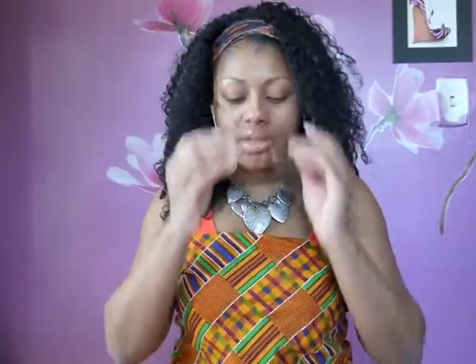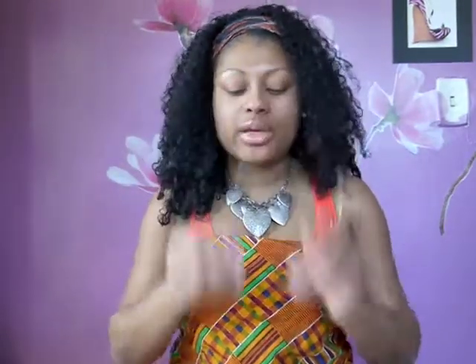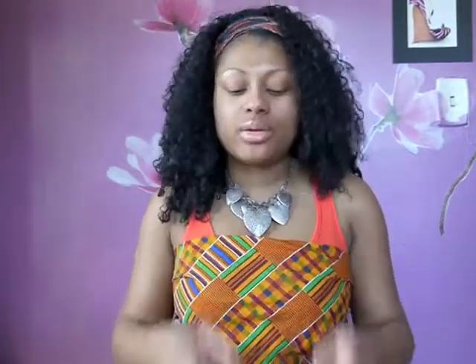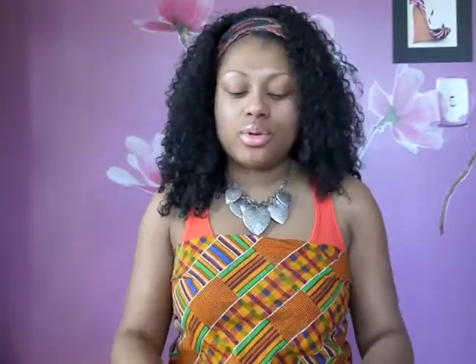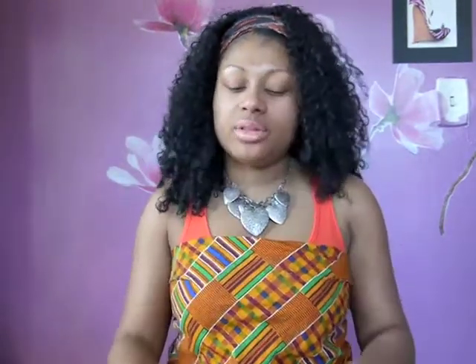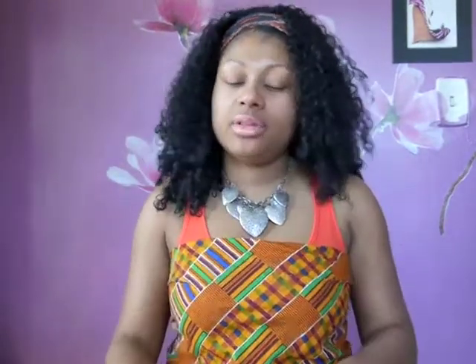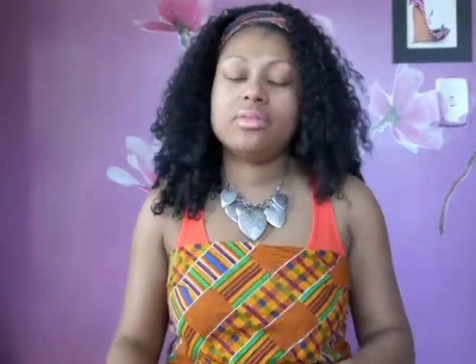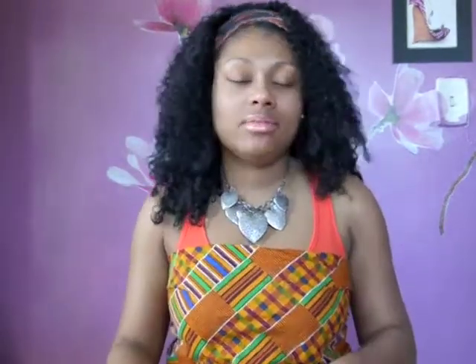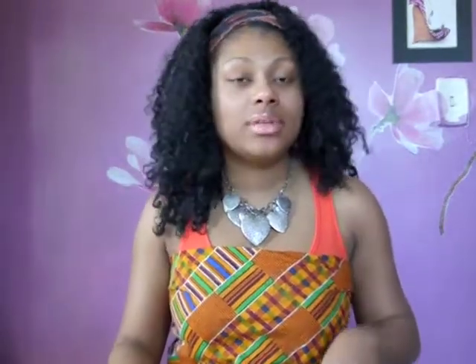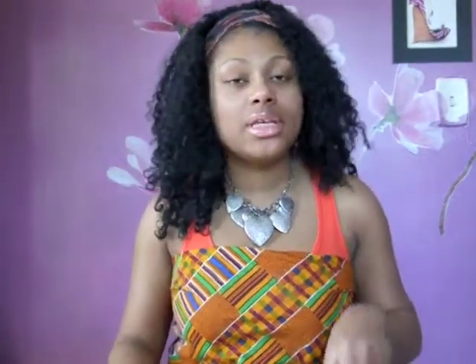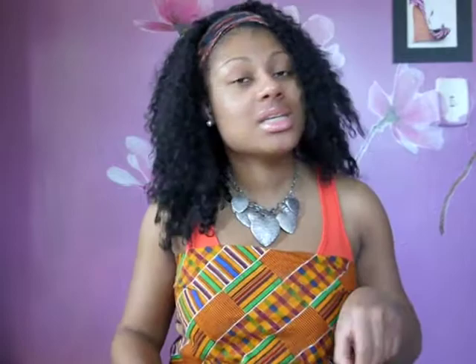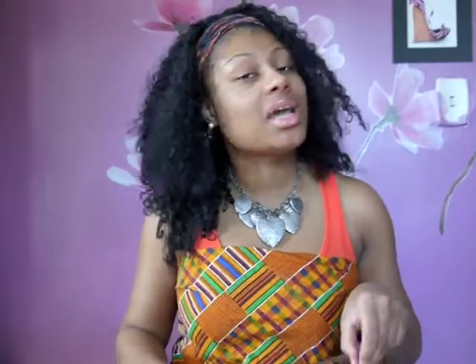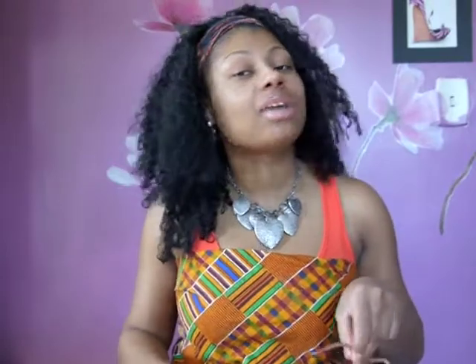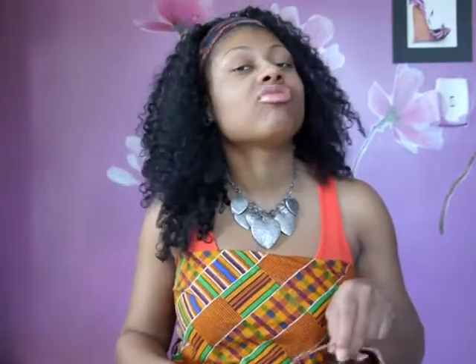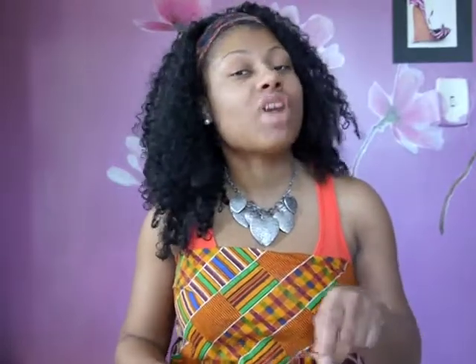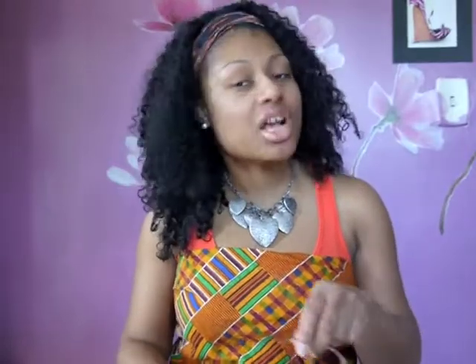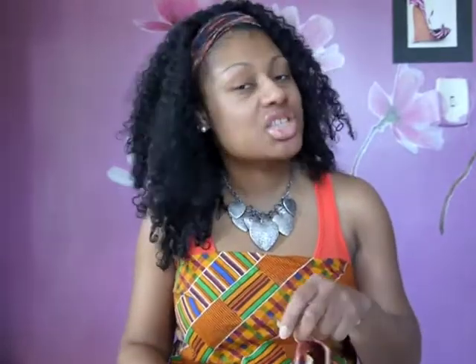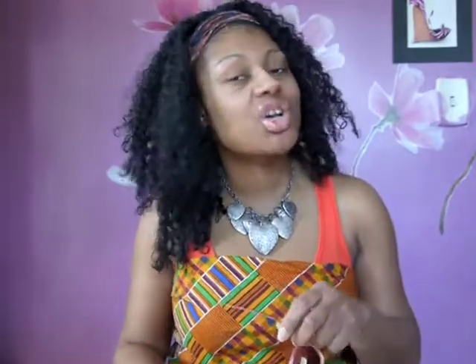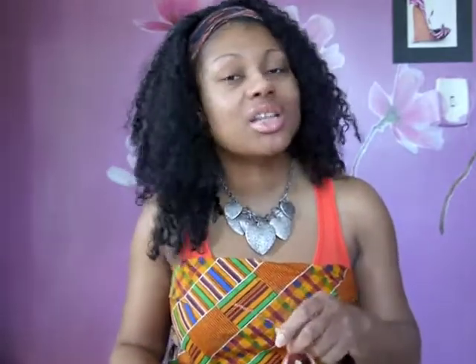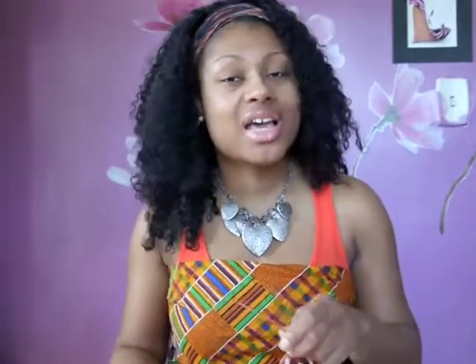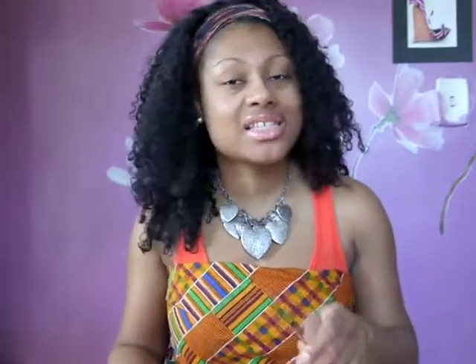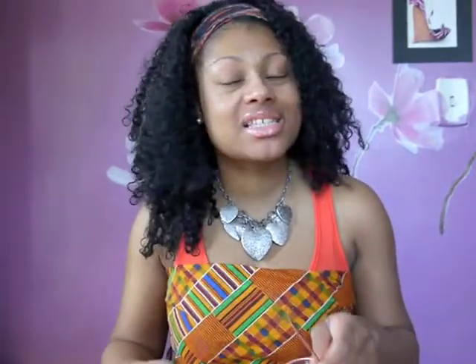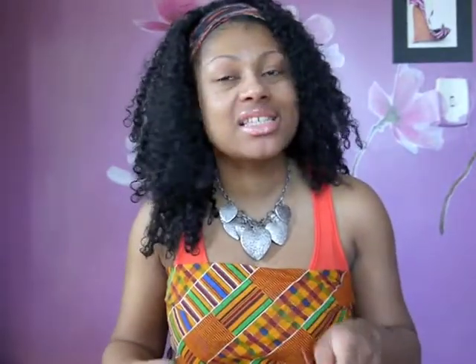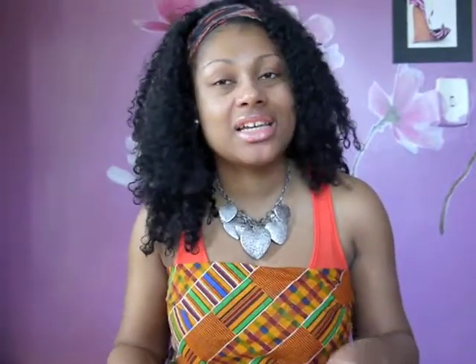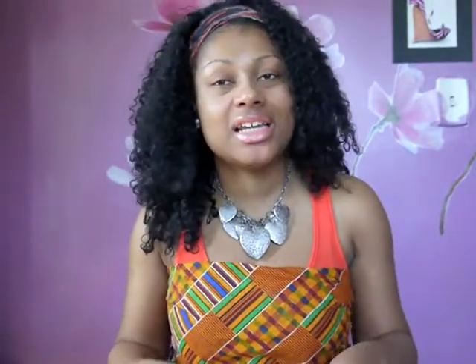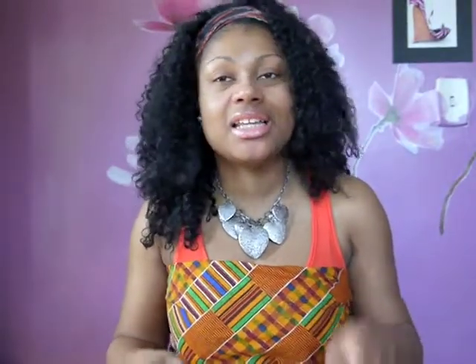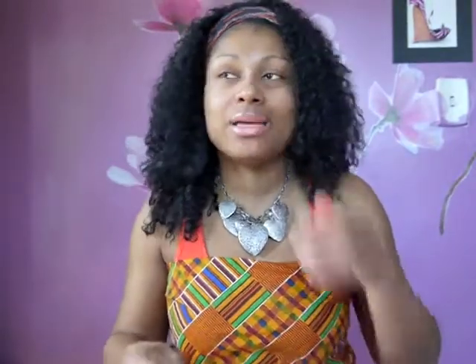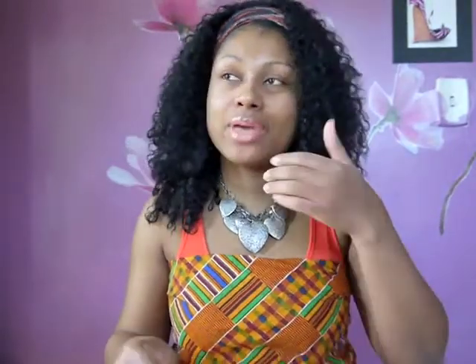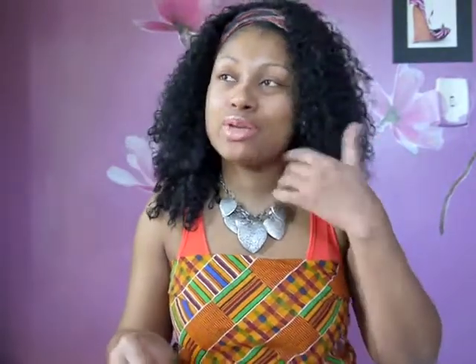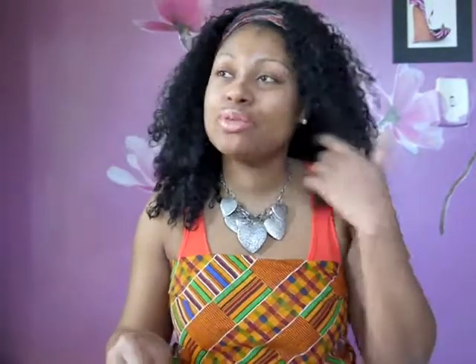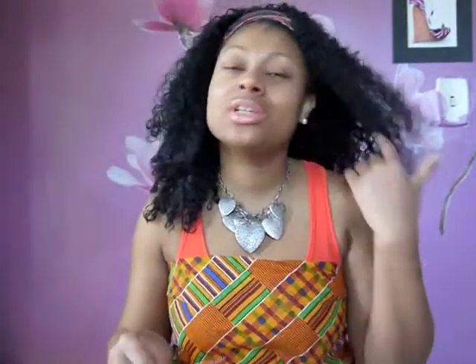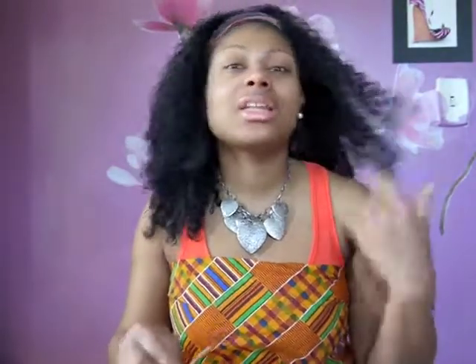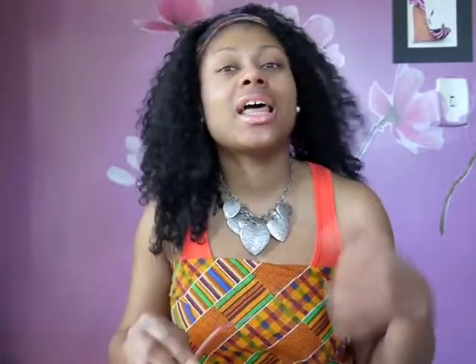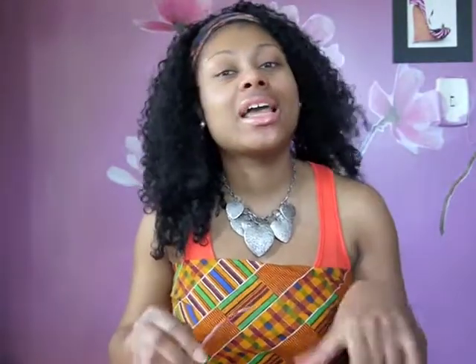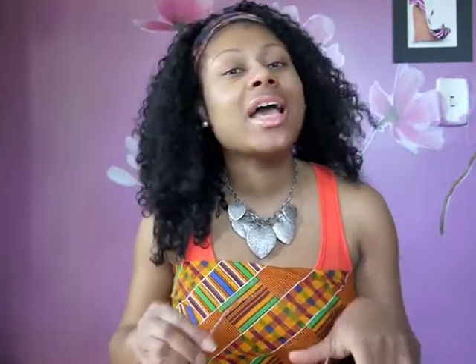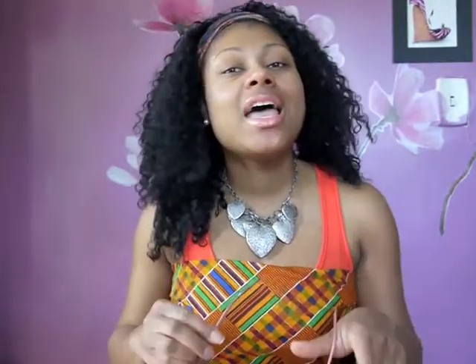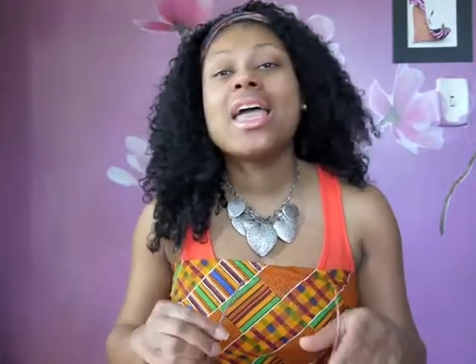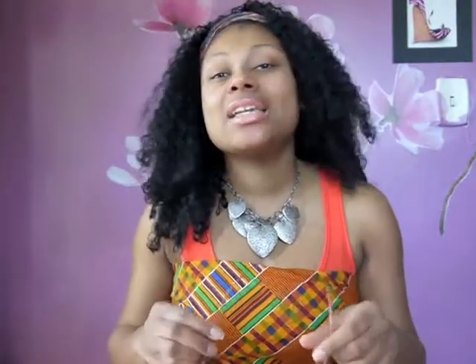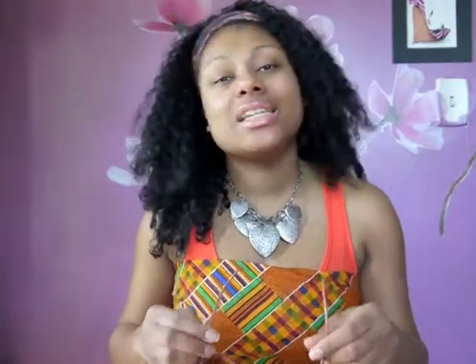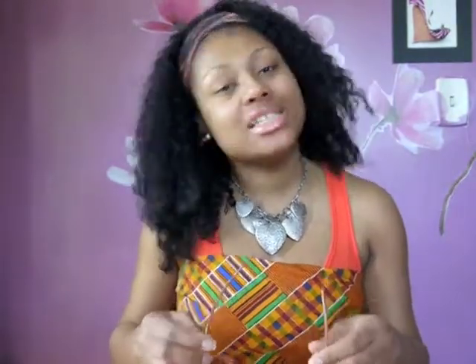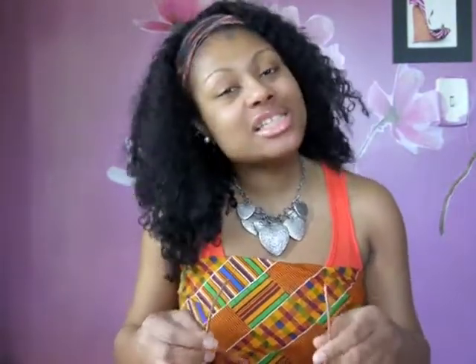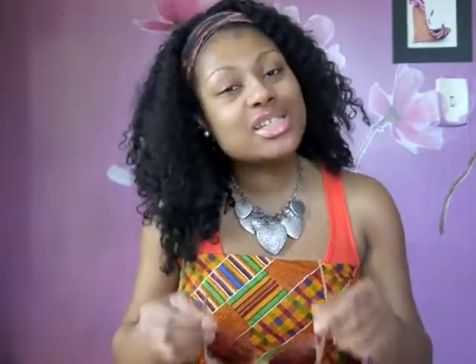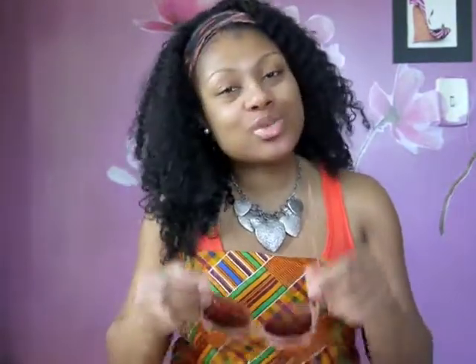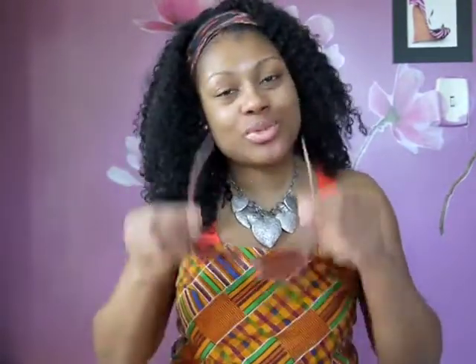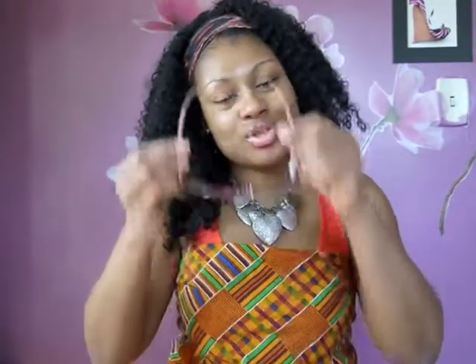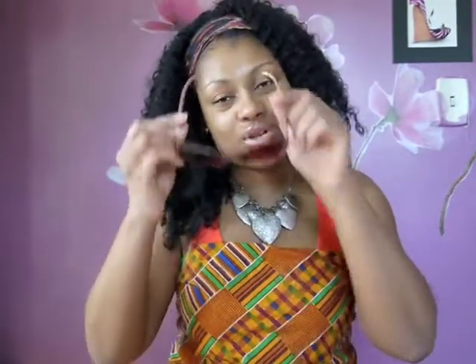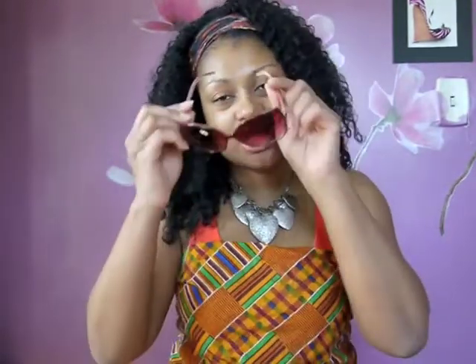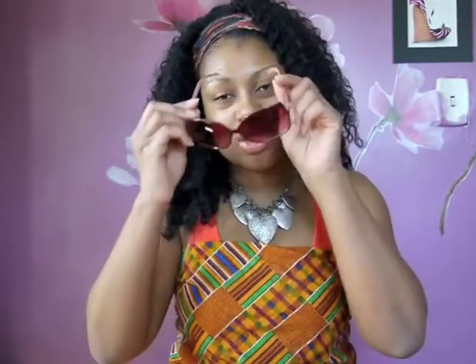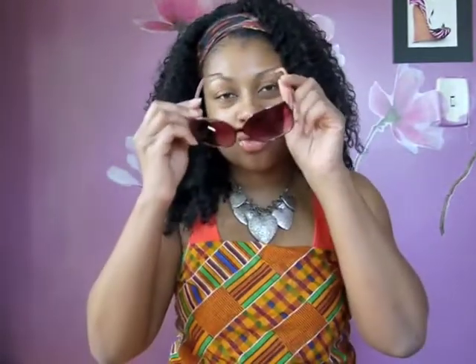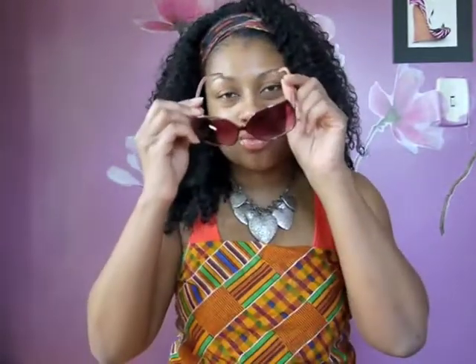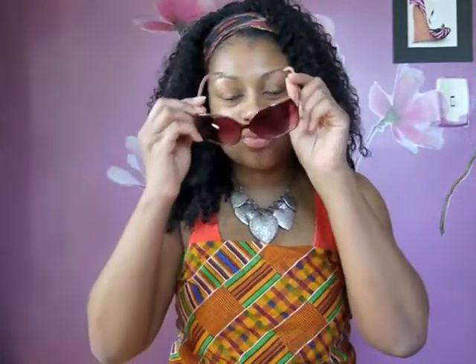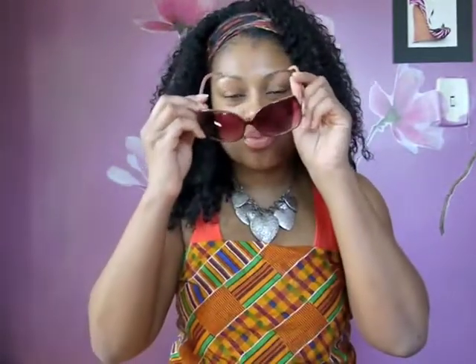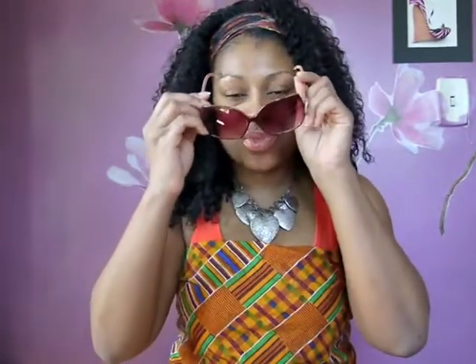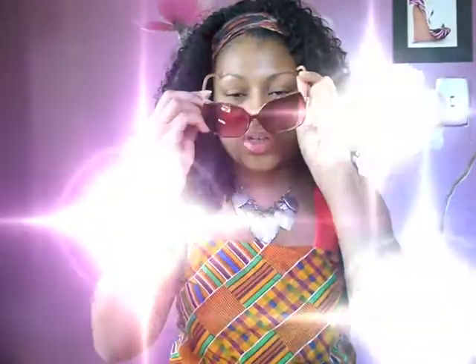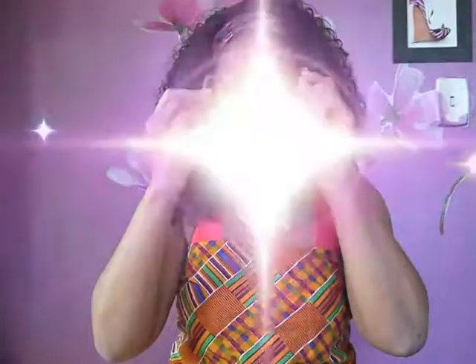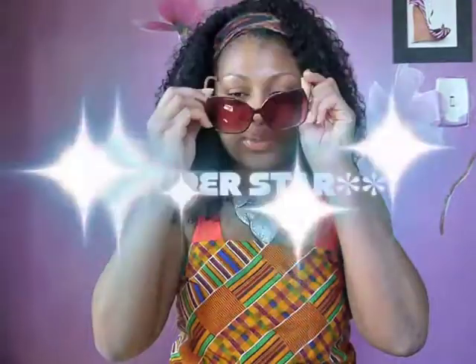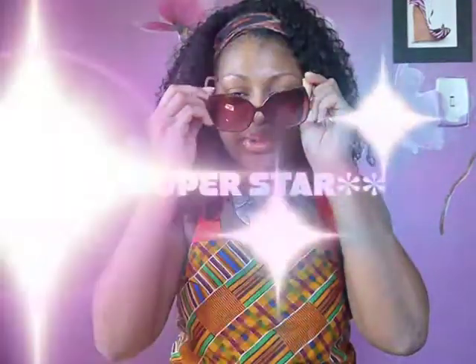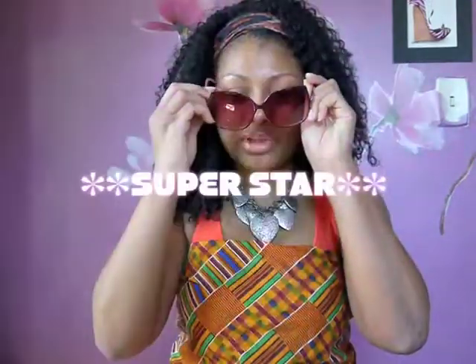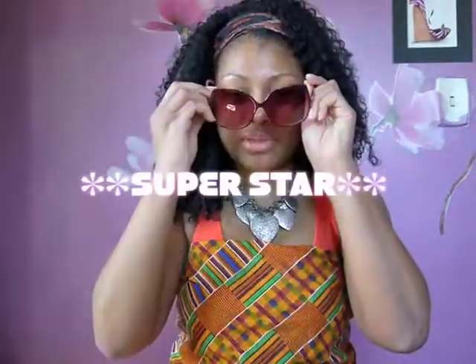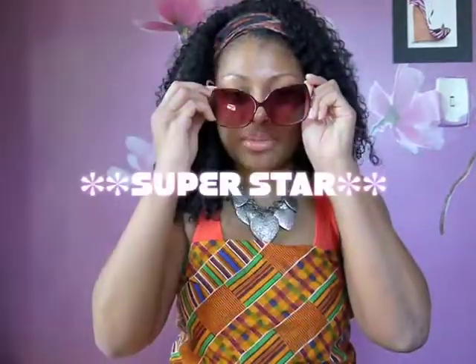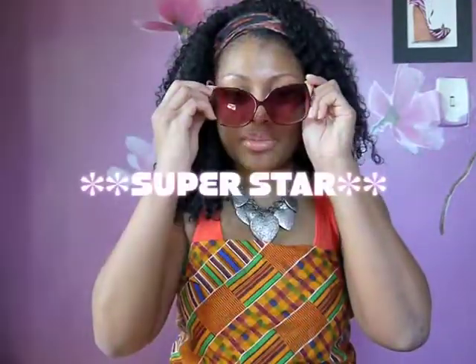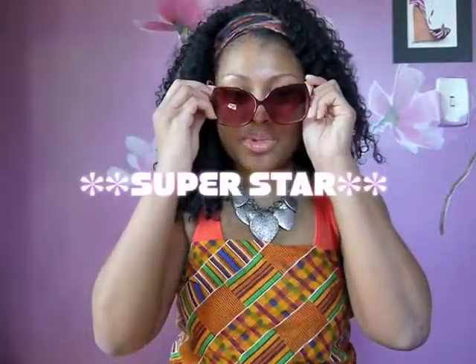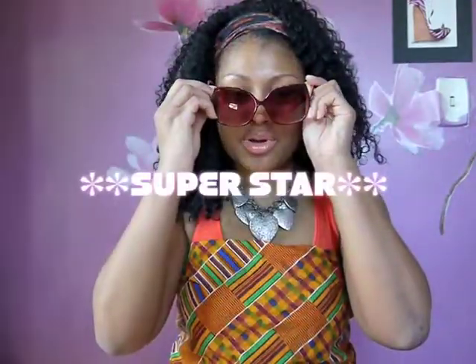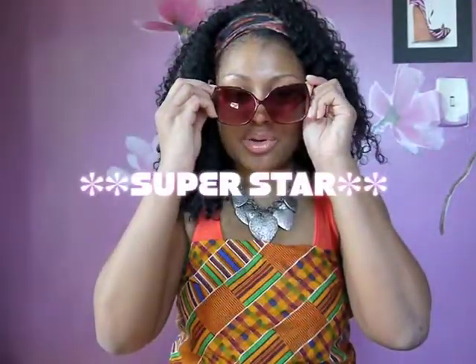These are like rockstar glasses, honey — they make you look like an instant superstar.